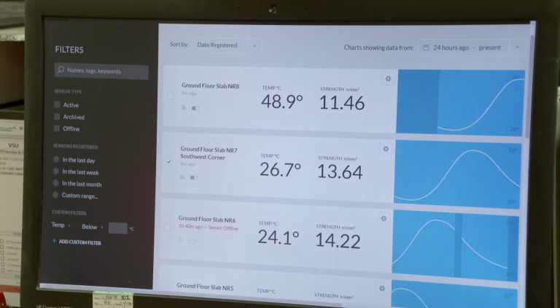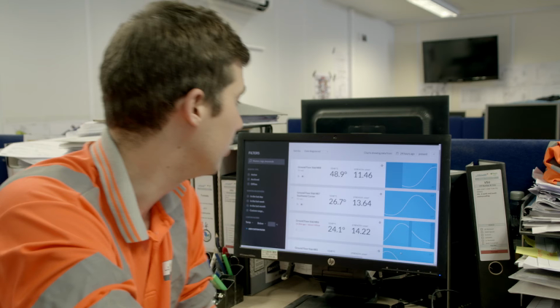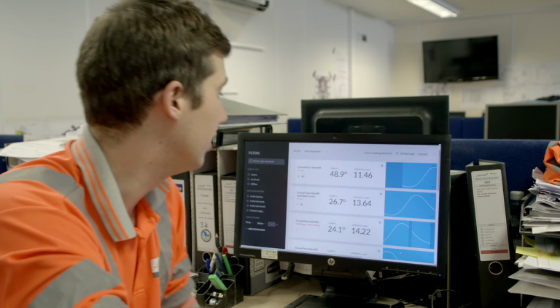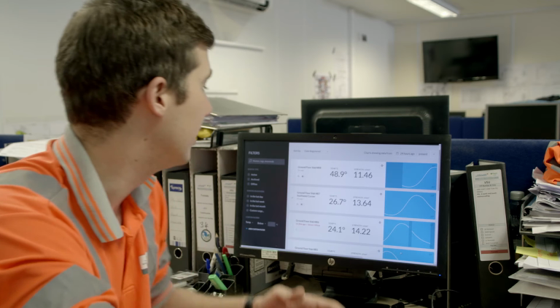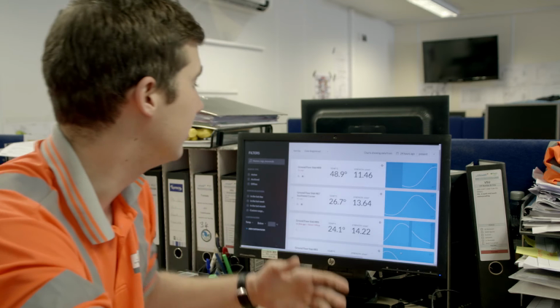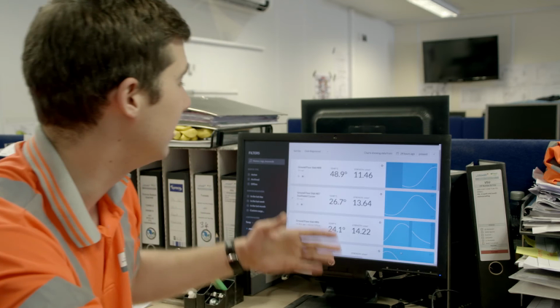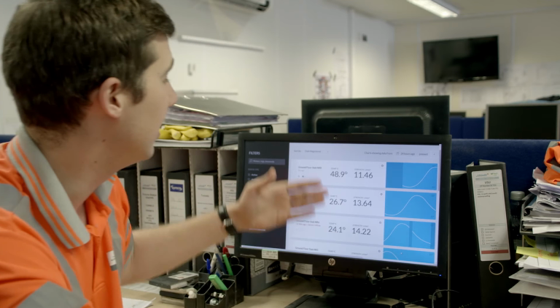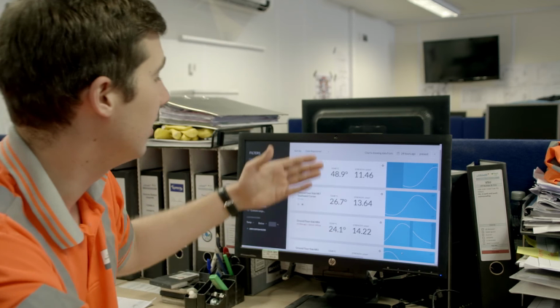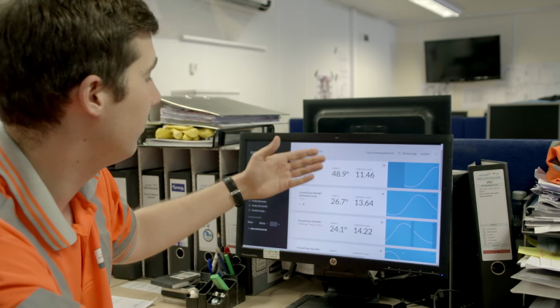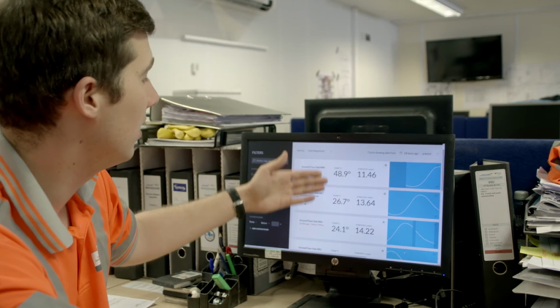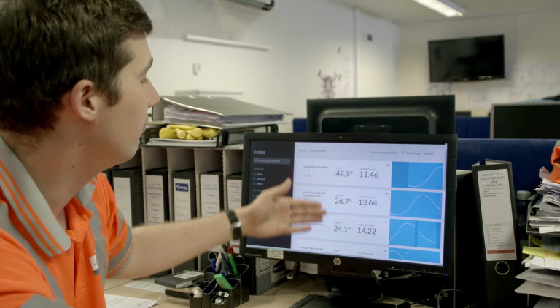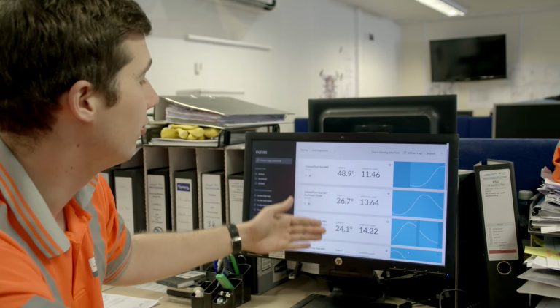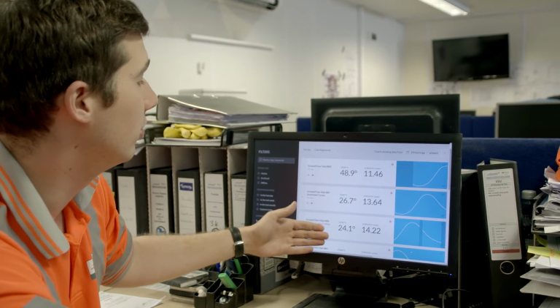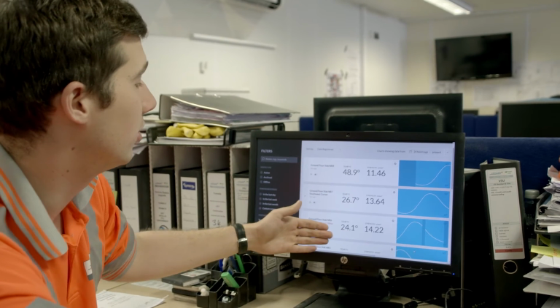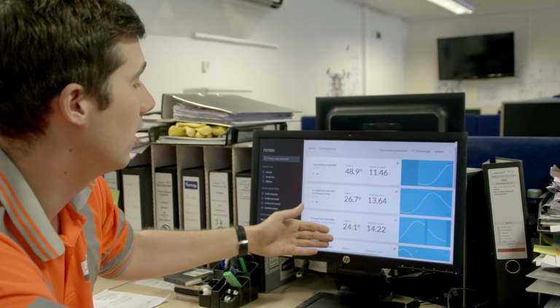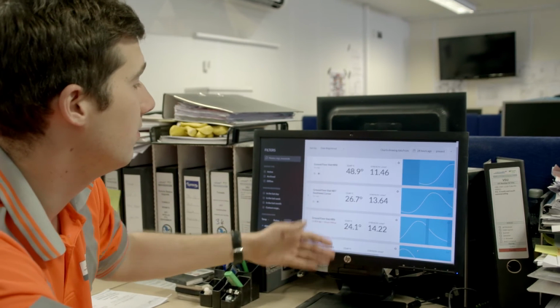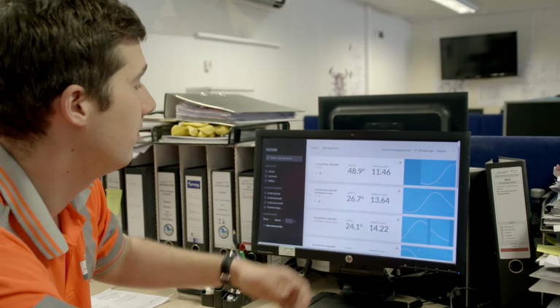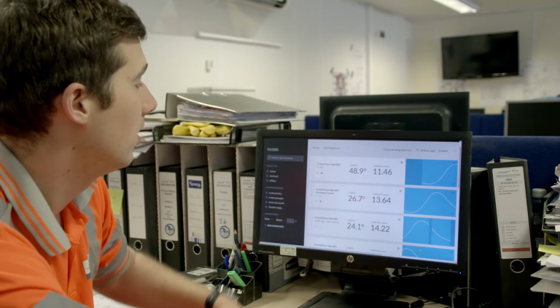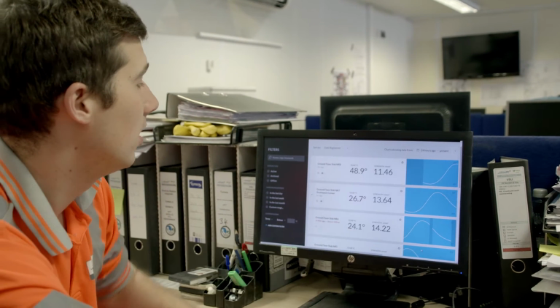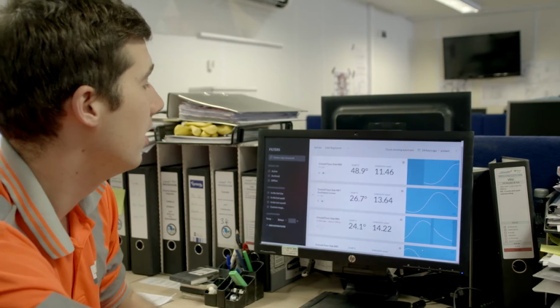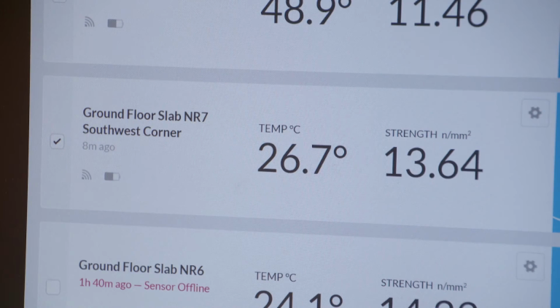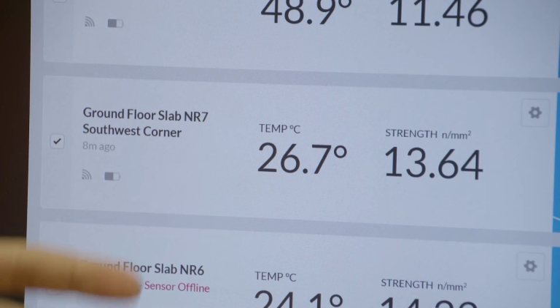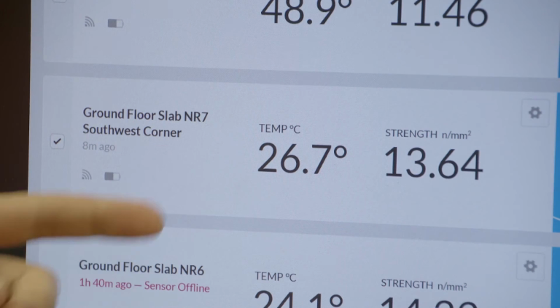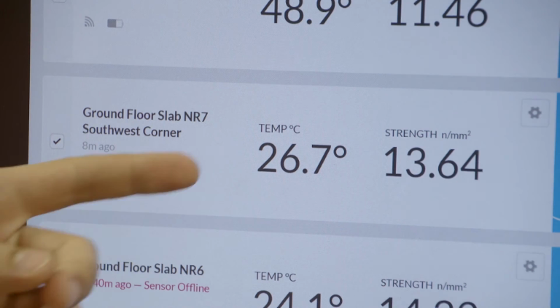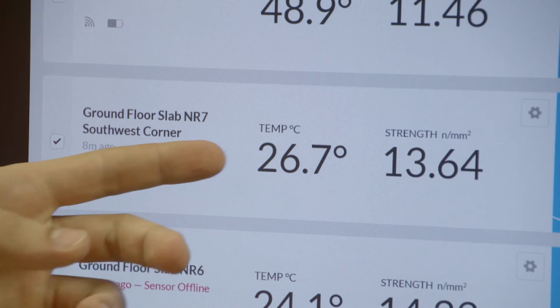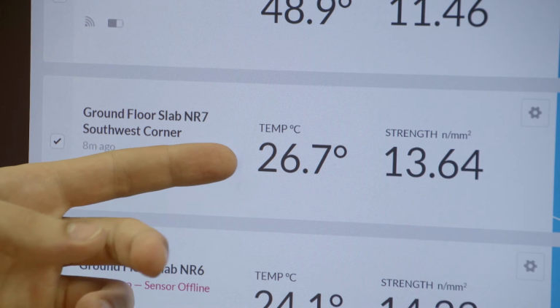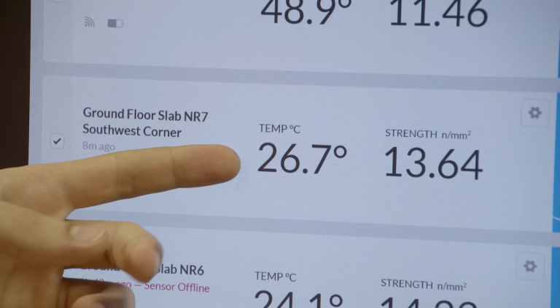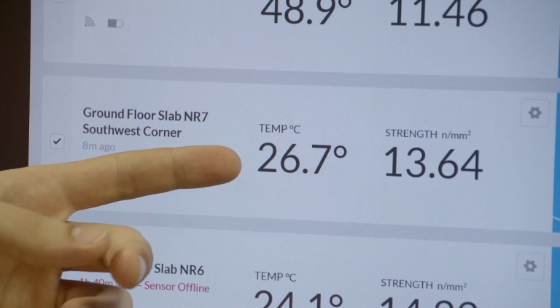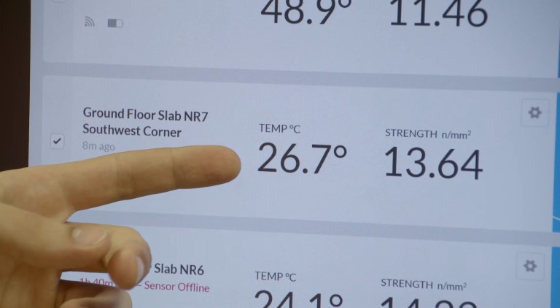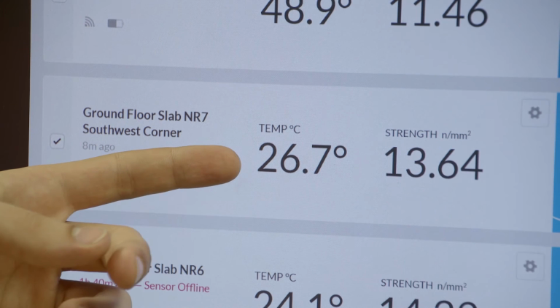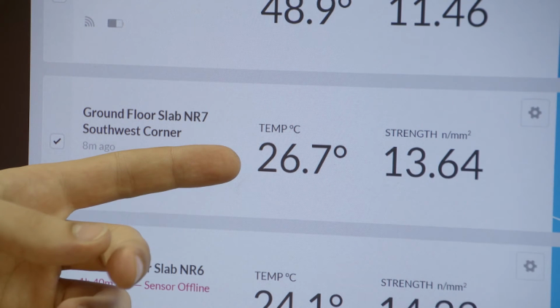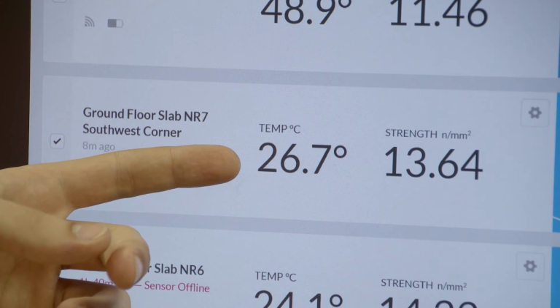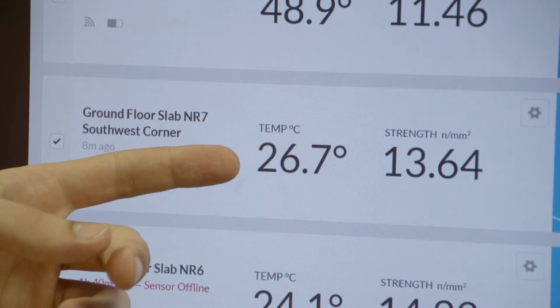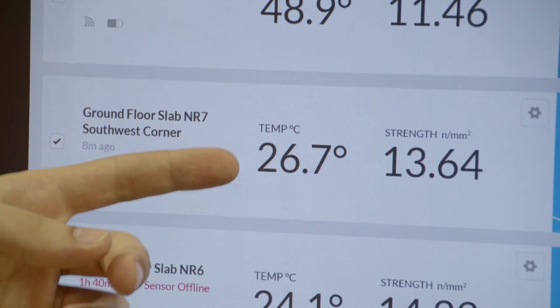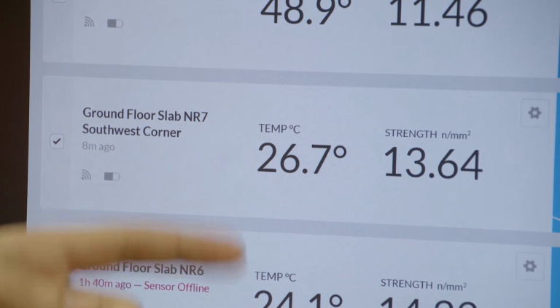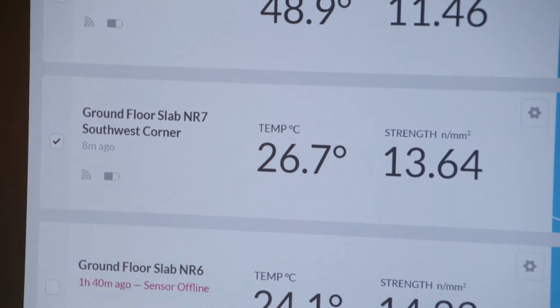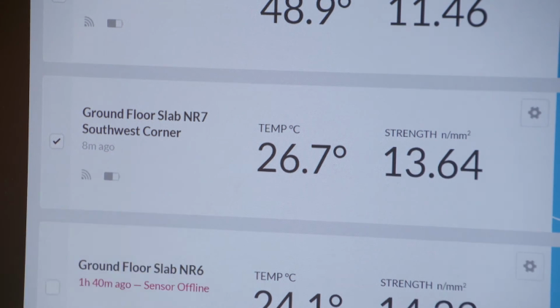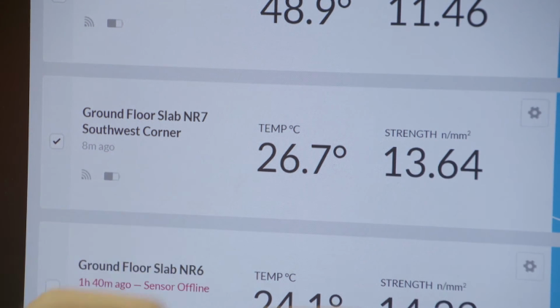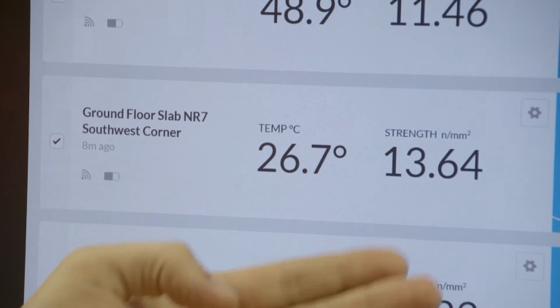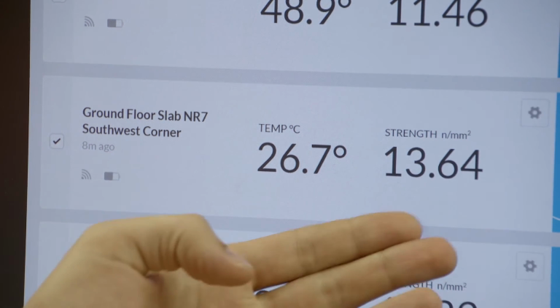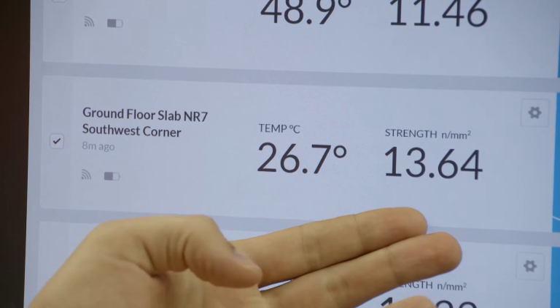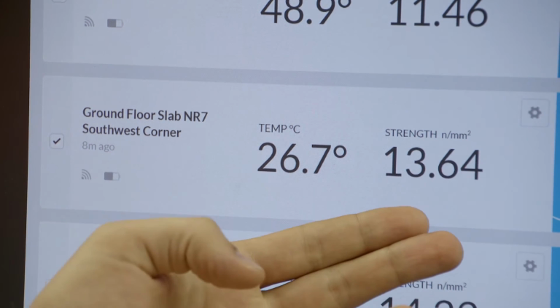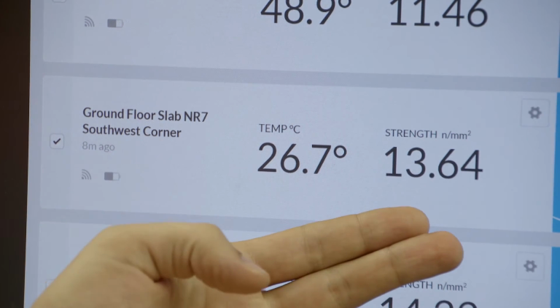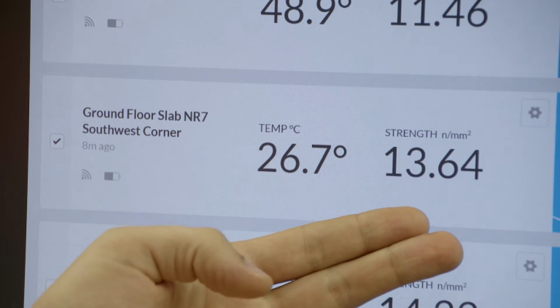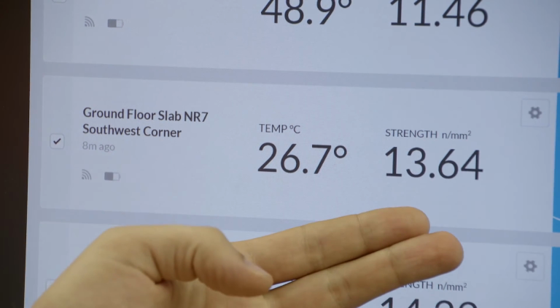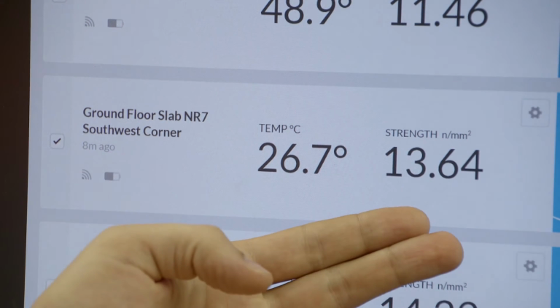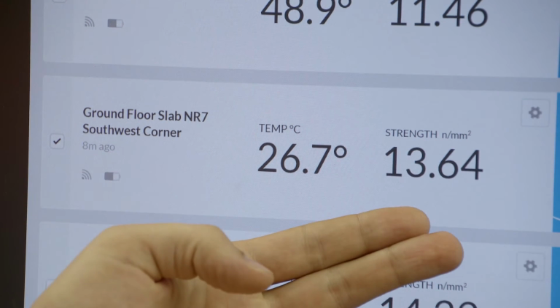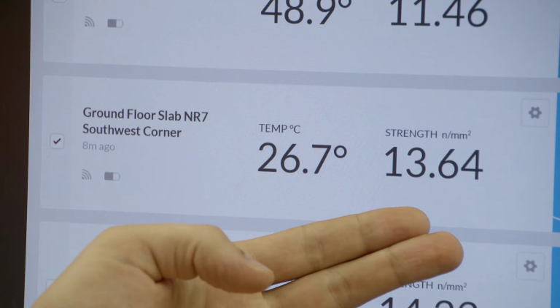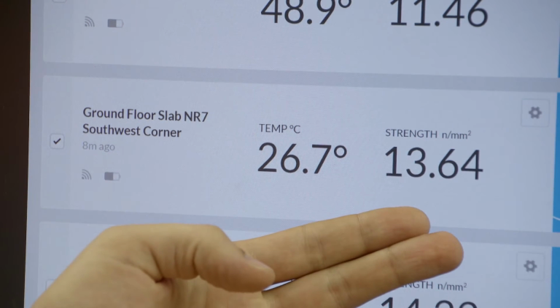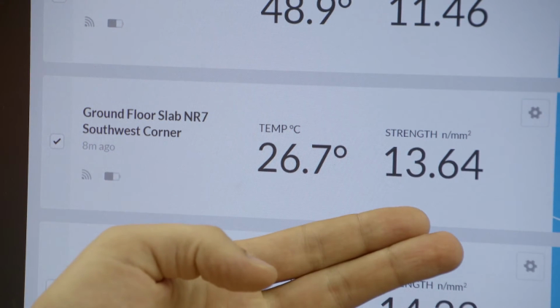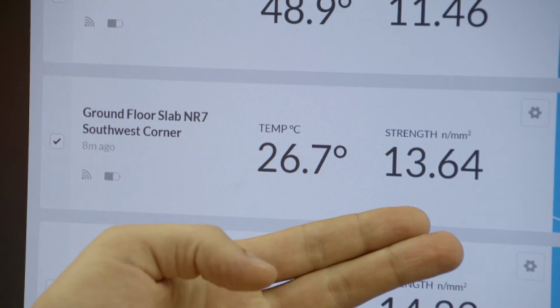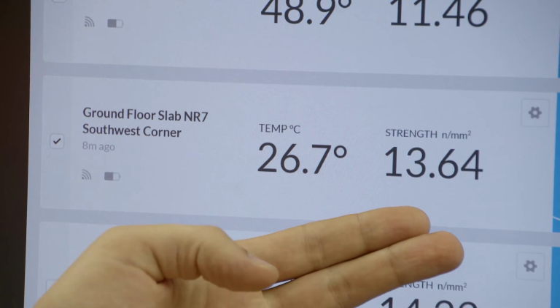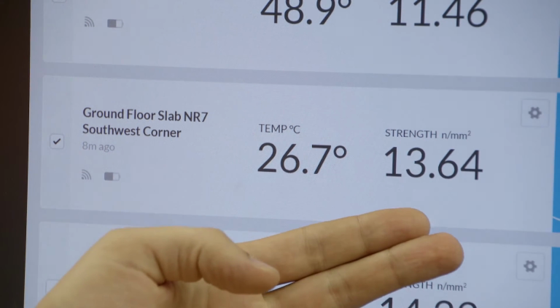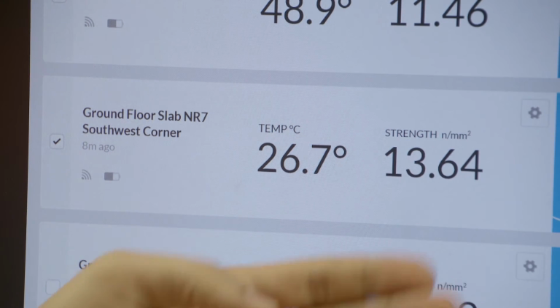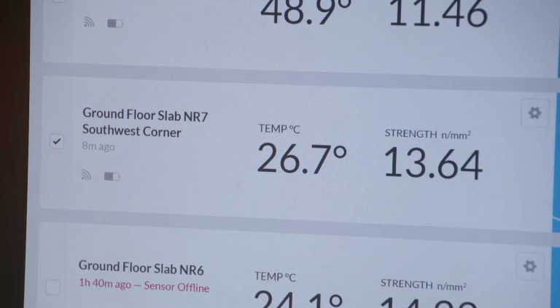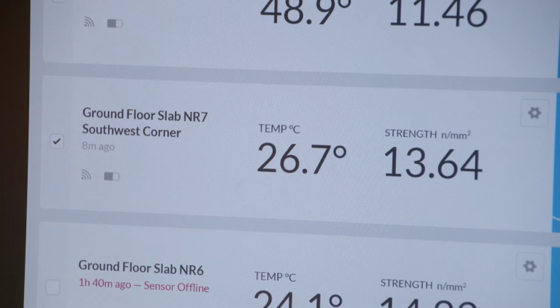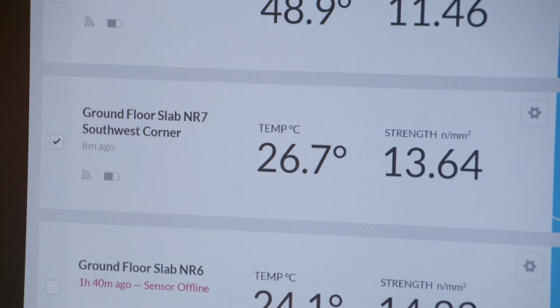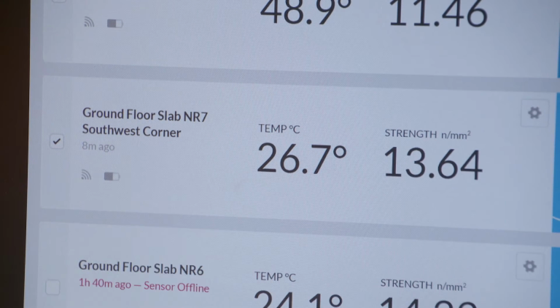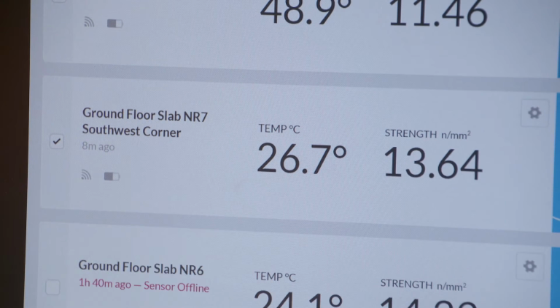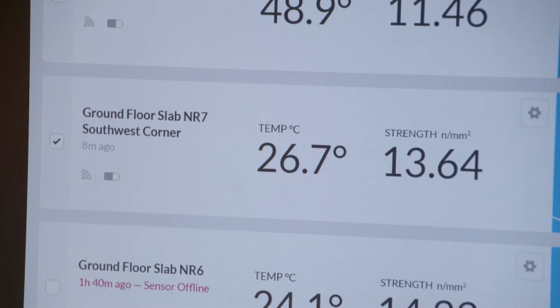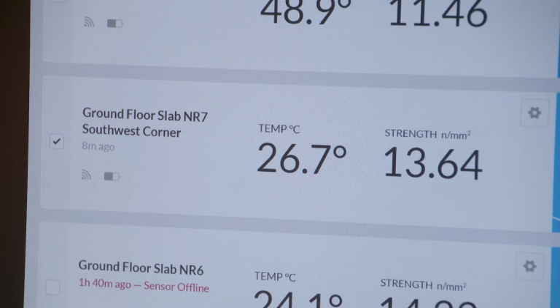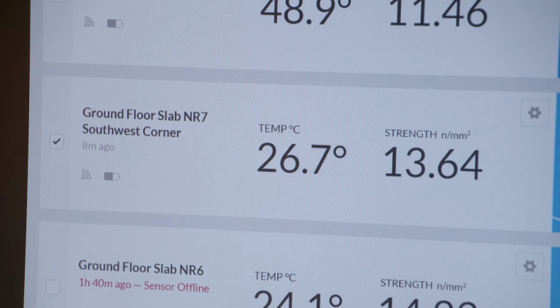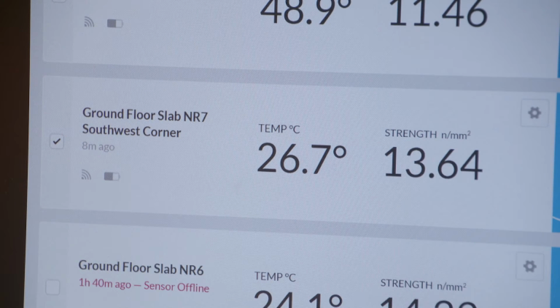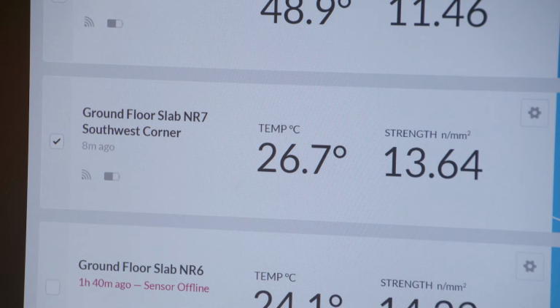You can then see it in real time. There you can see temperatures being recorded along with the strengths of our various concretes.